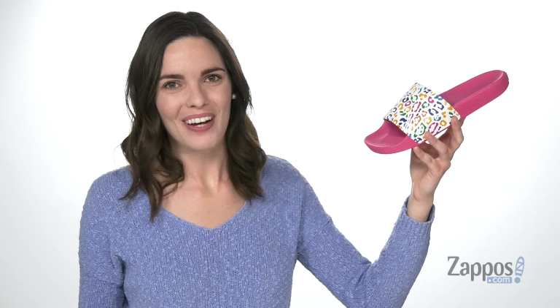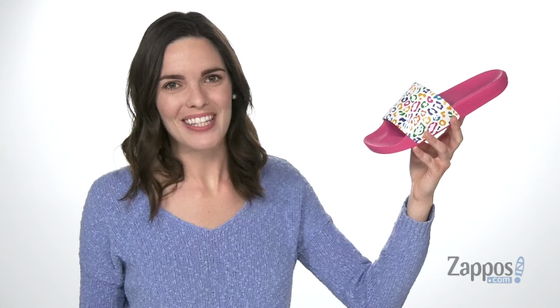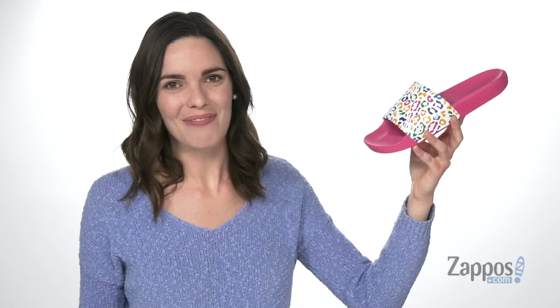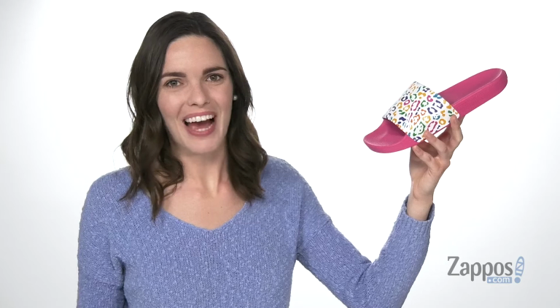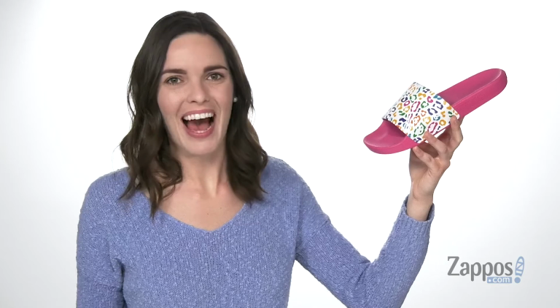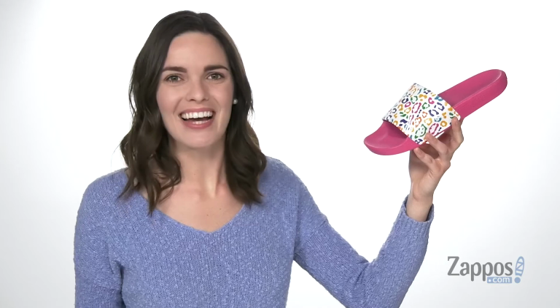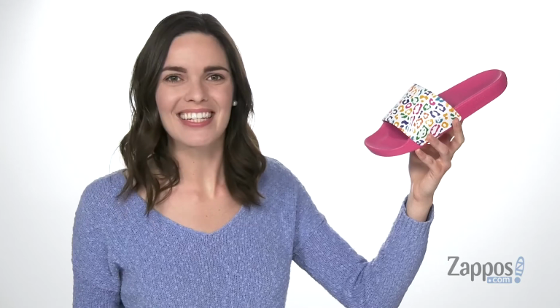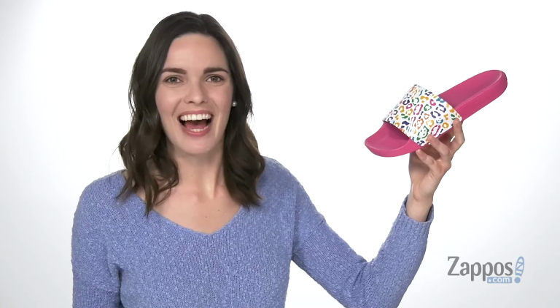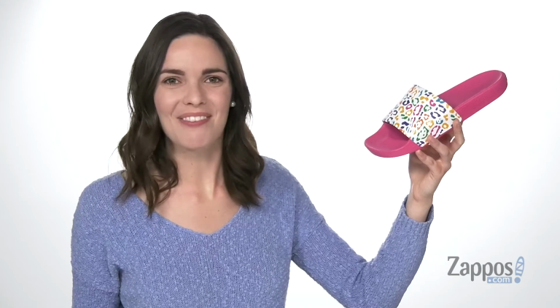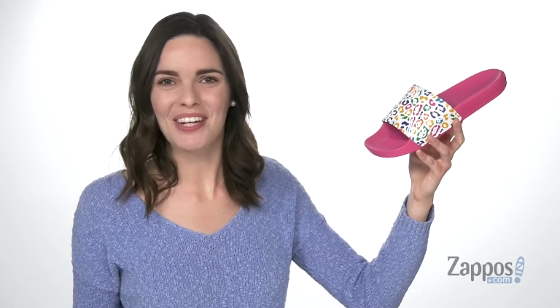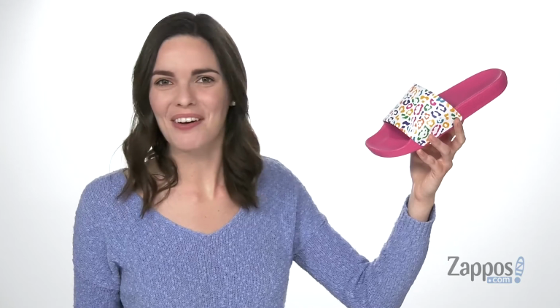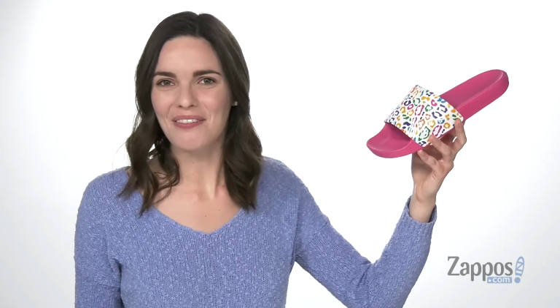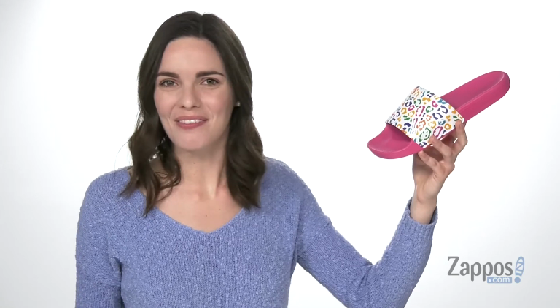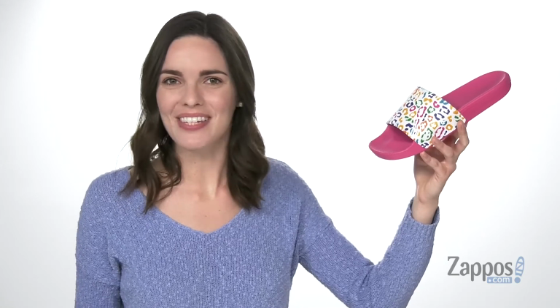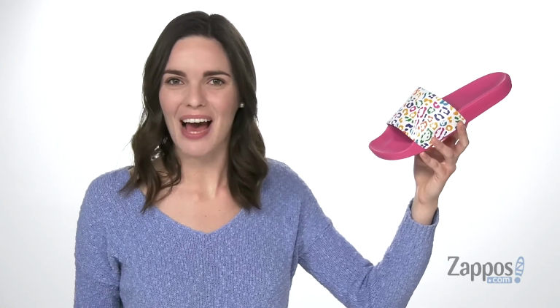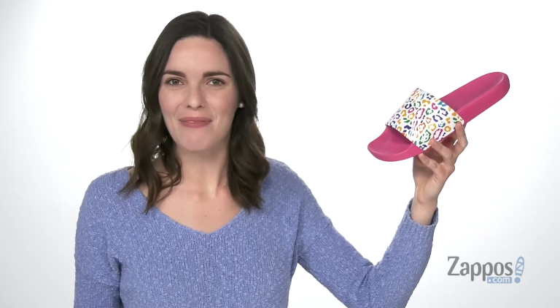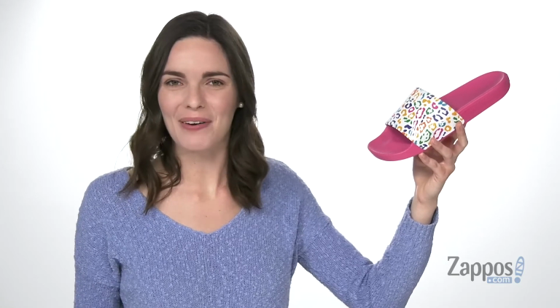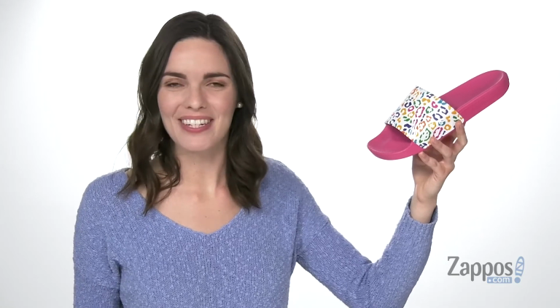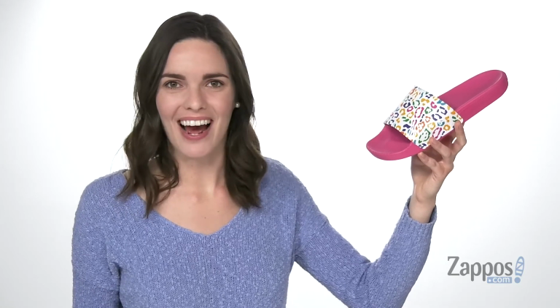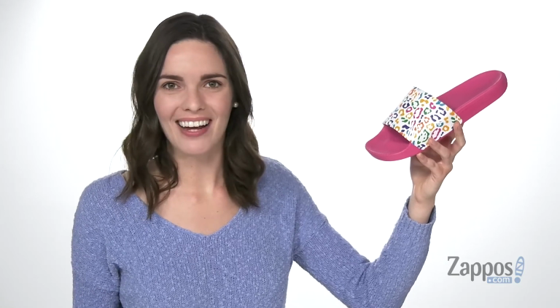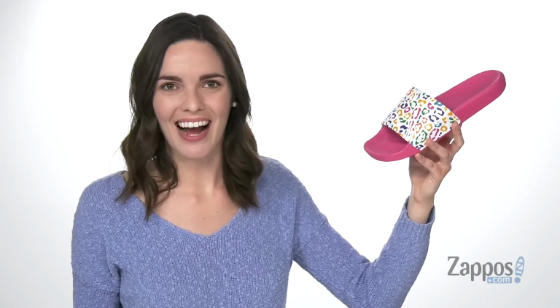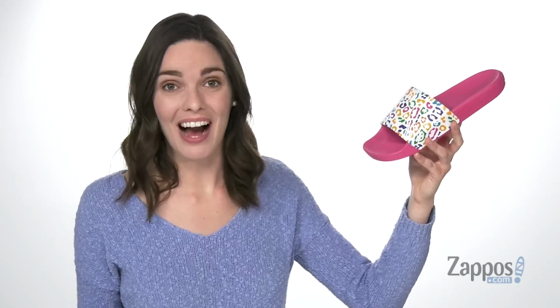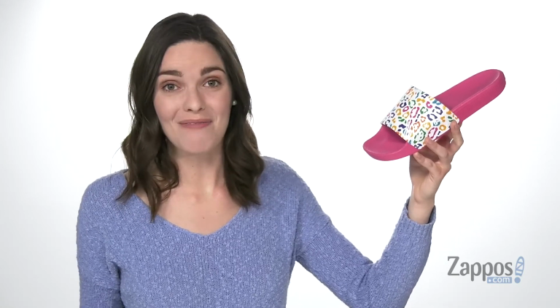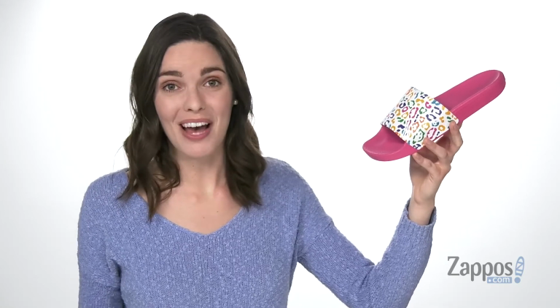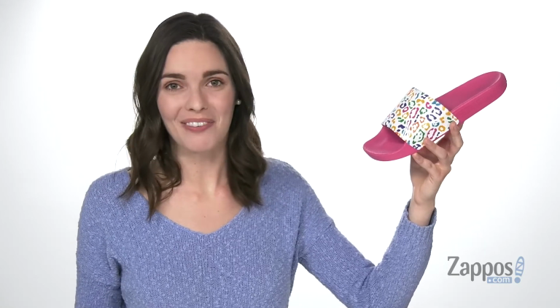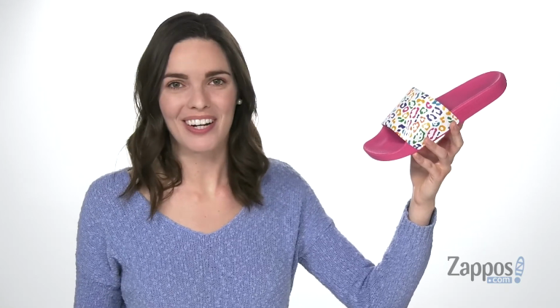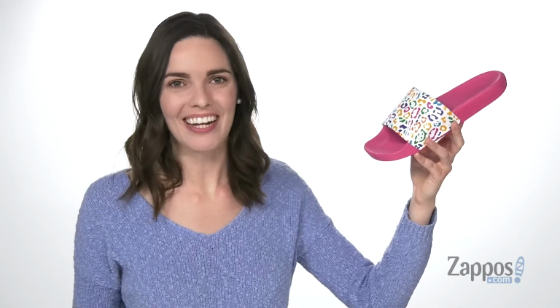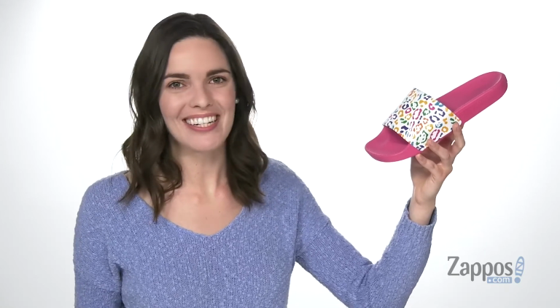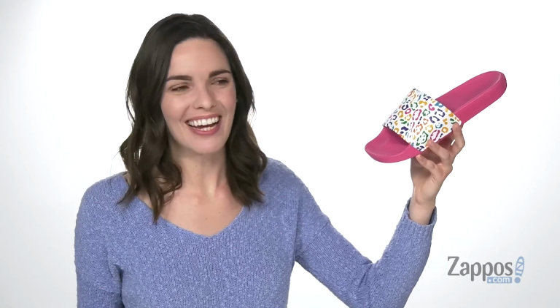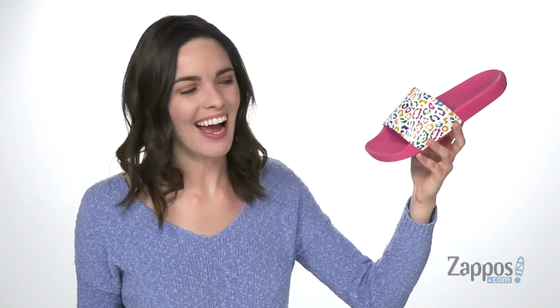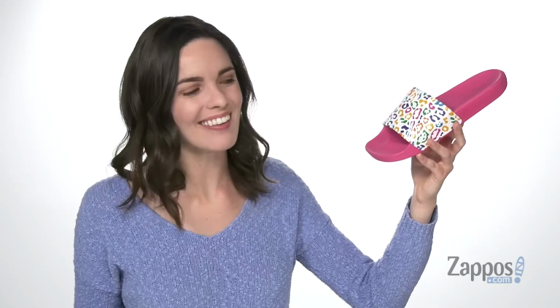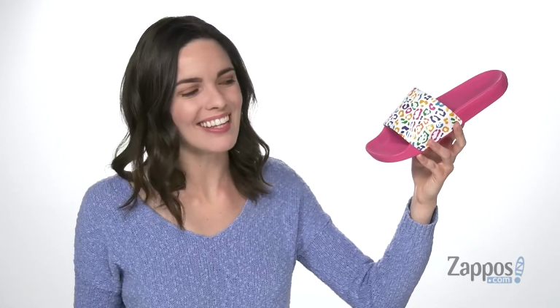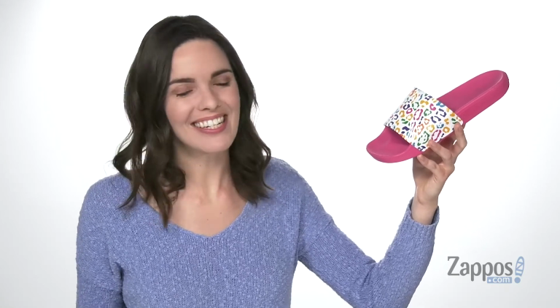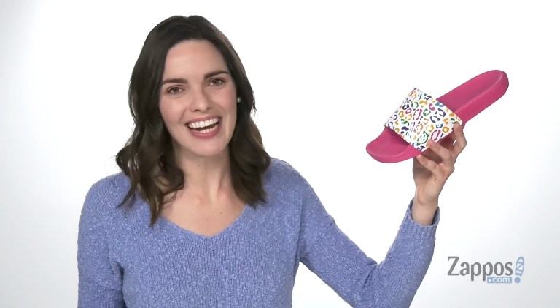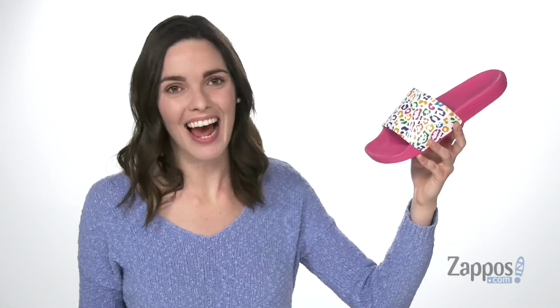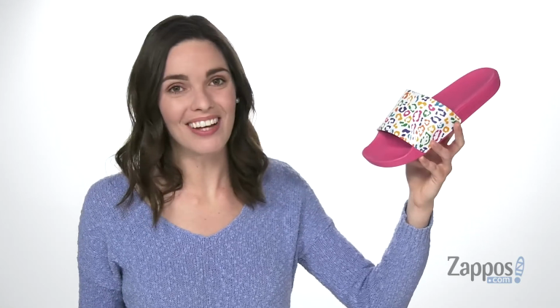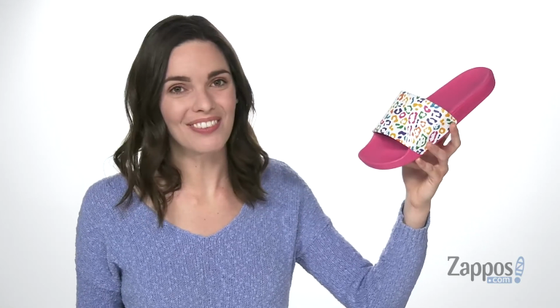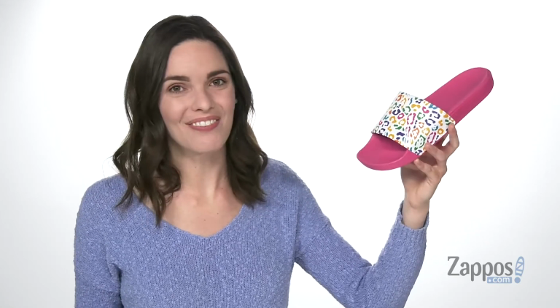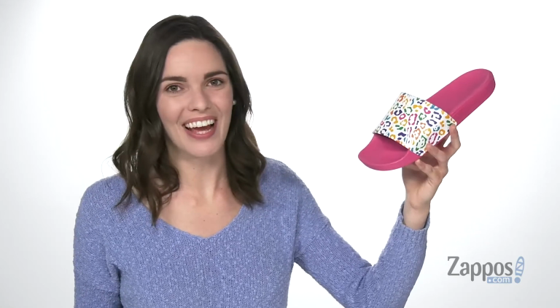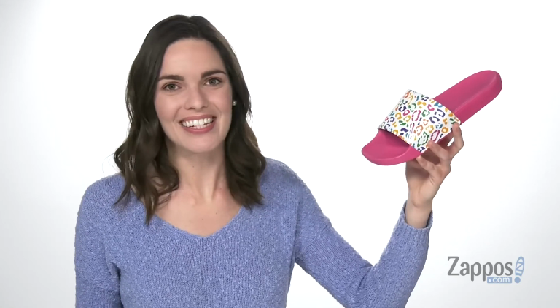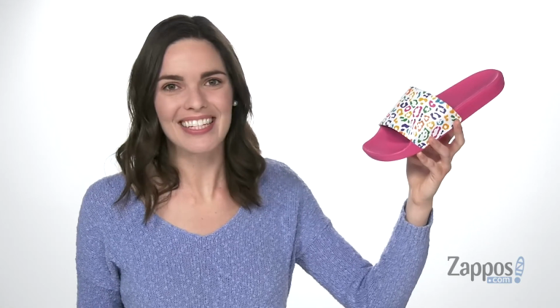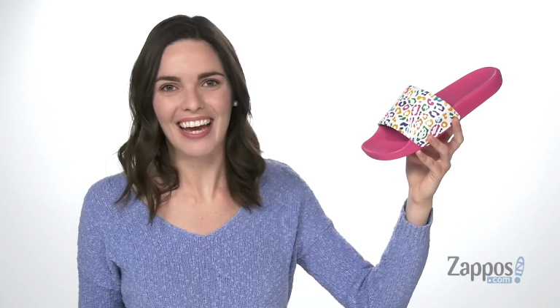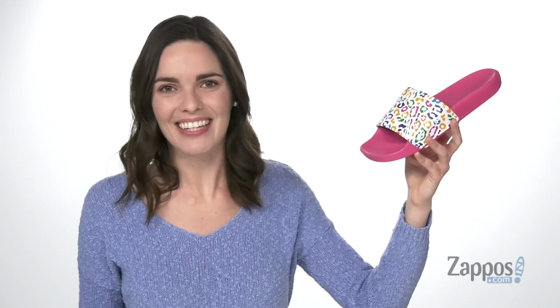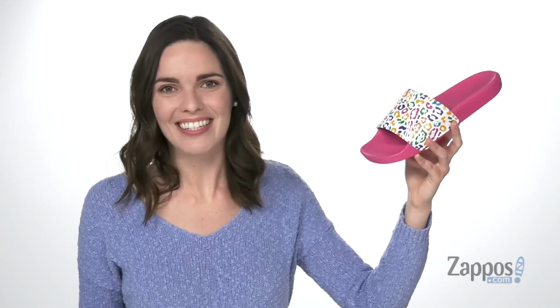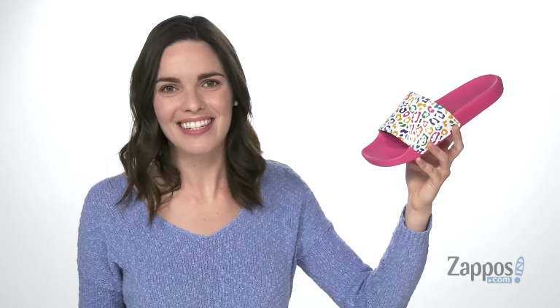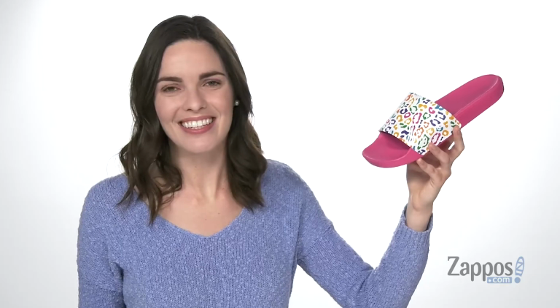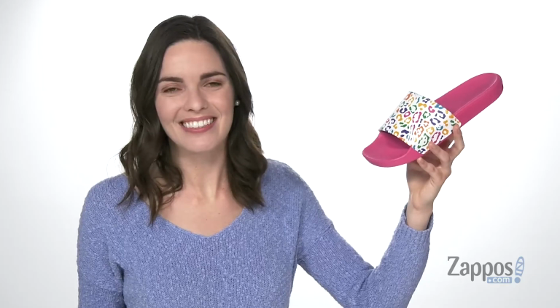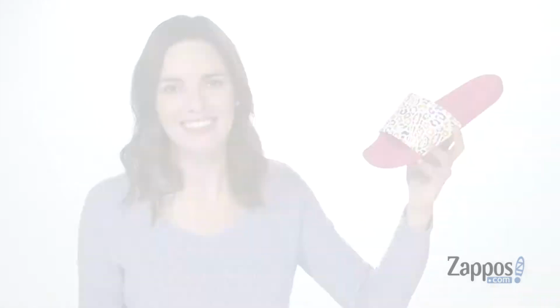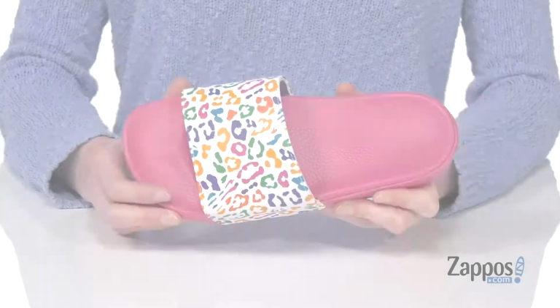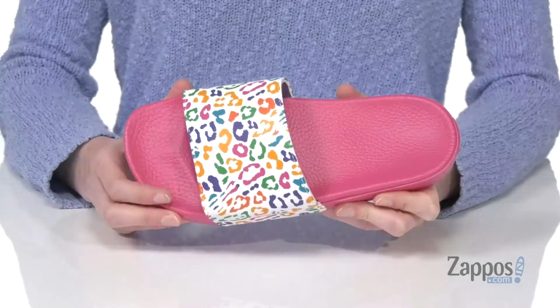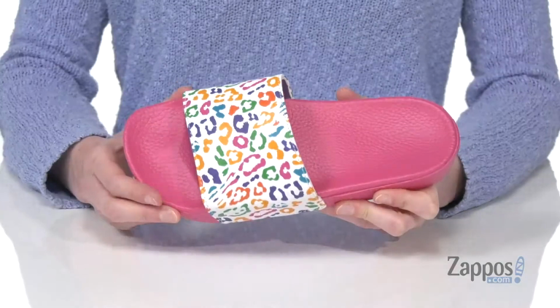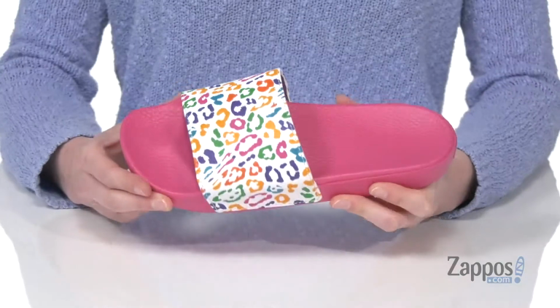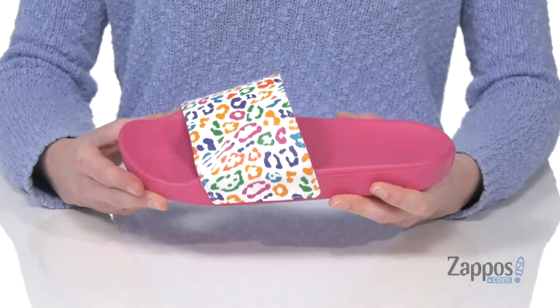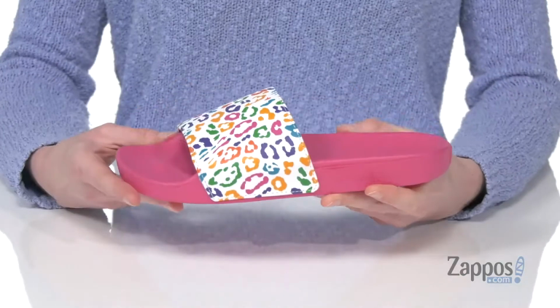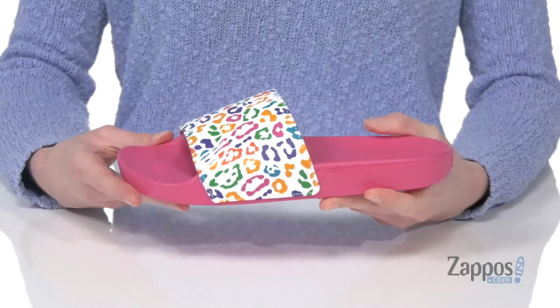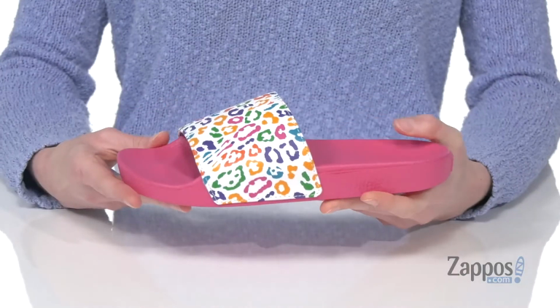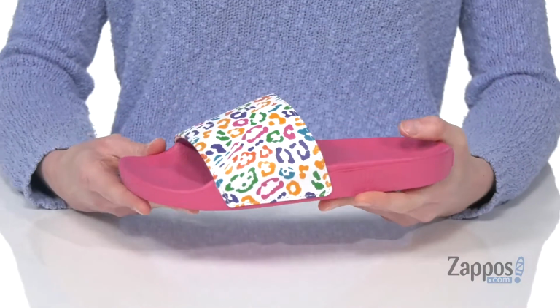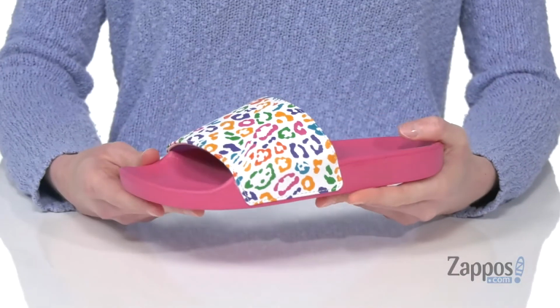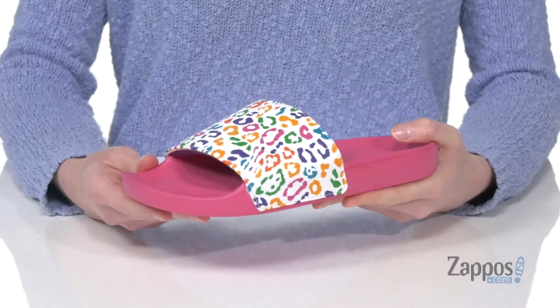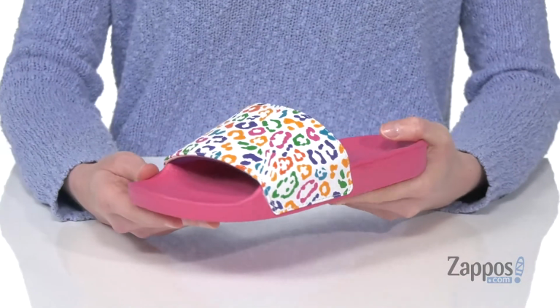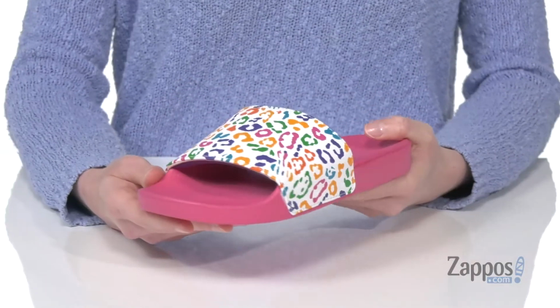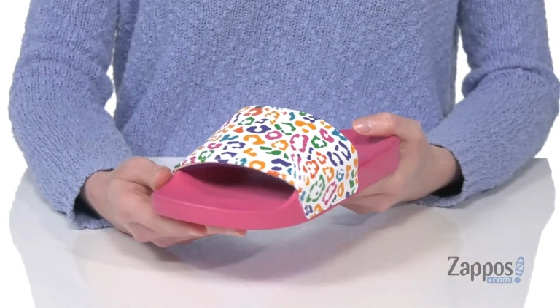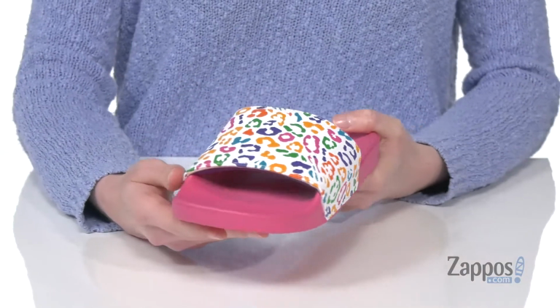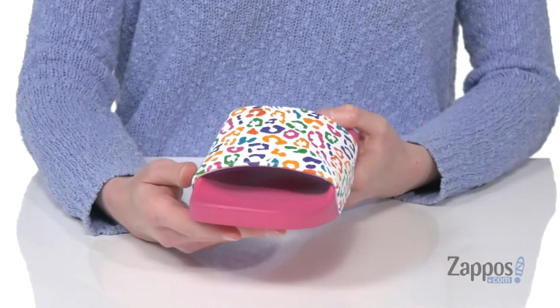What's up guys, I'm Zoe from Zappos.com and we're gonna check out this style from Vans Kids. This is the rainbow leopard colorway of this classic sandal.